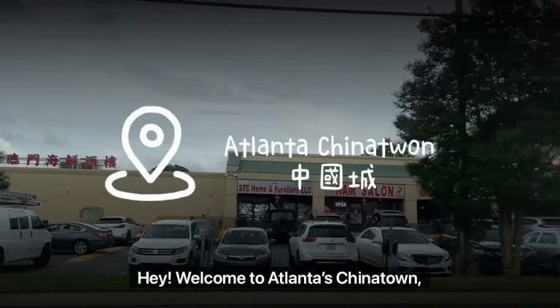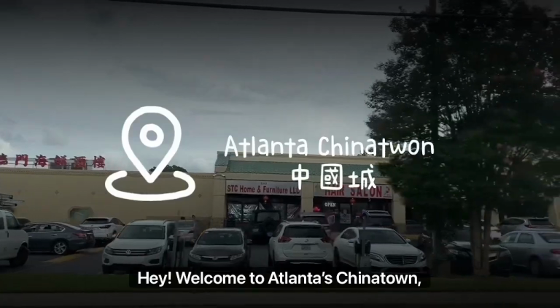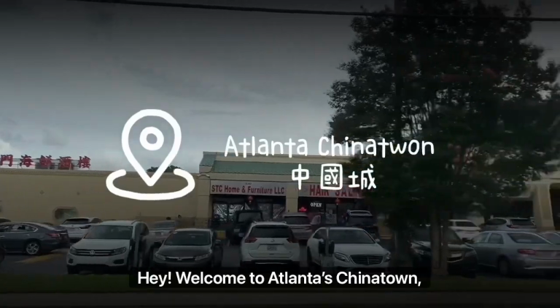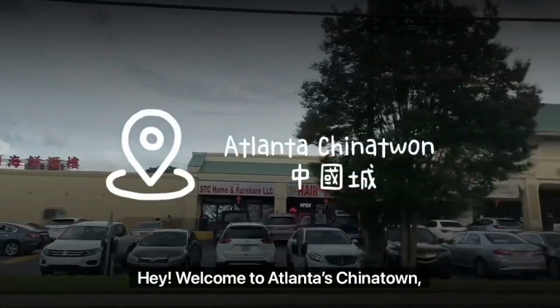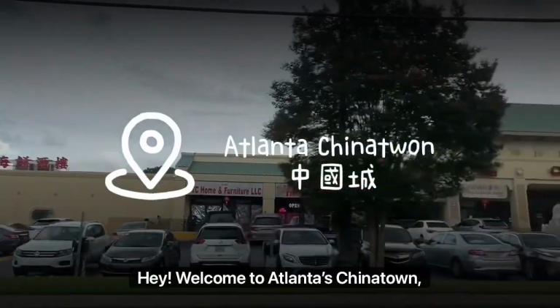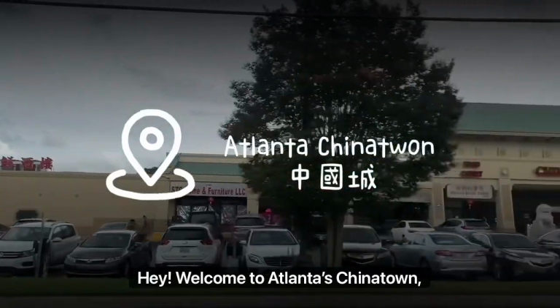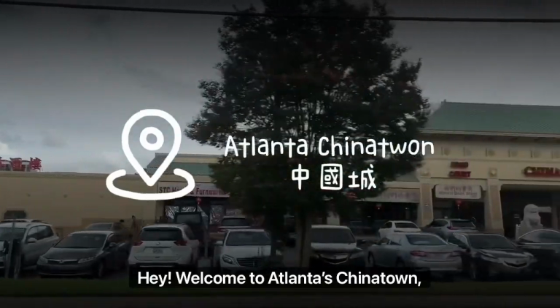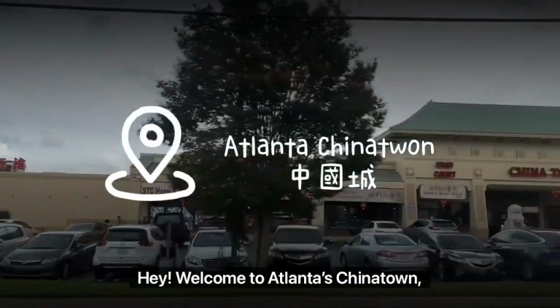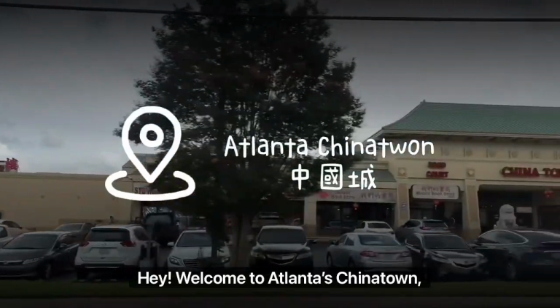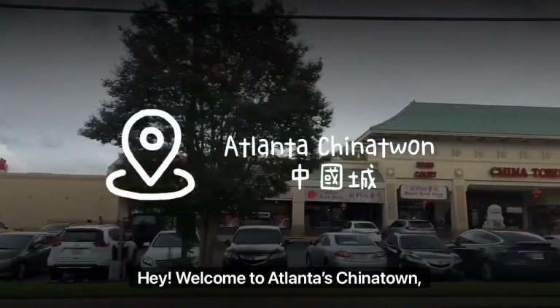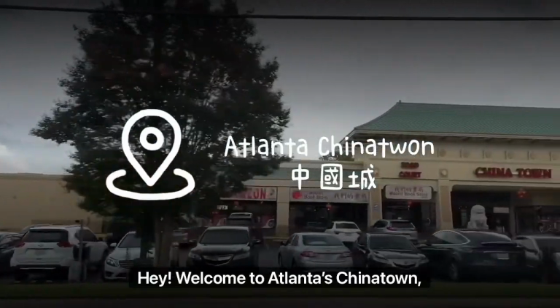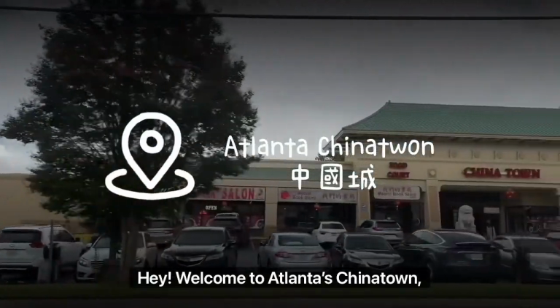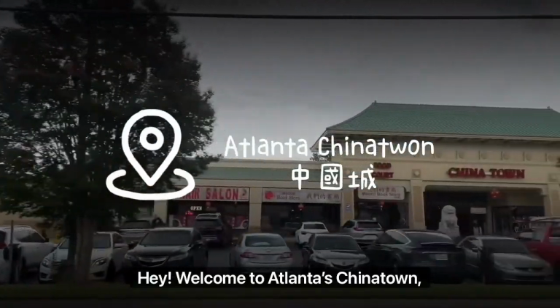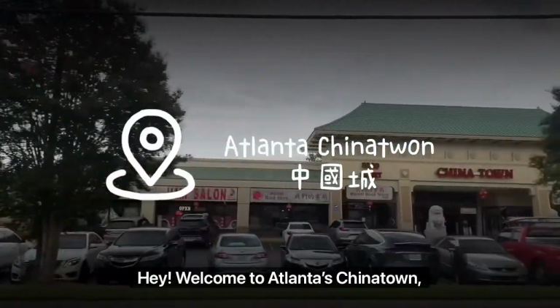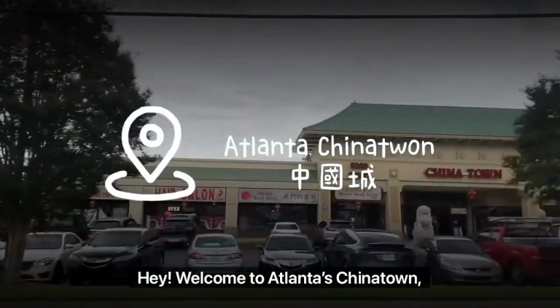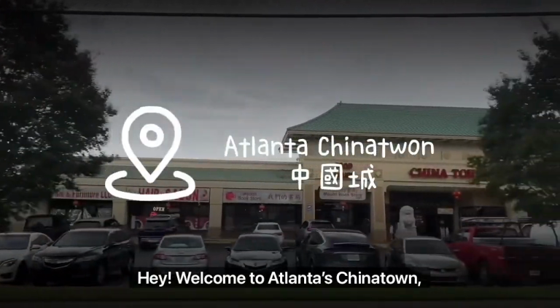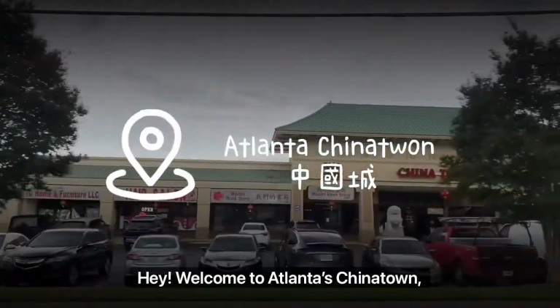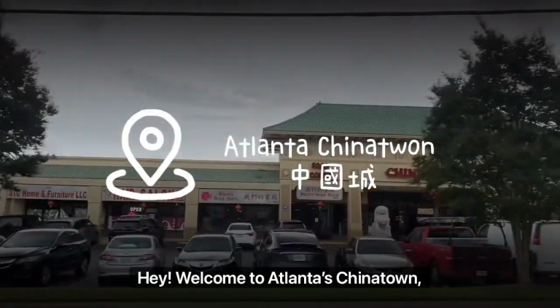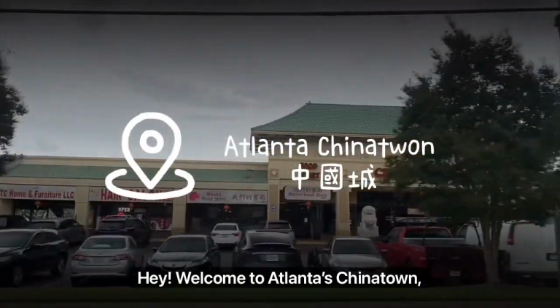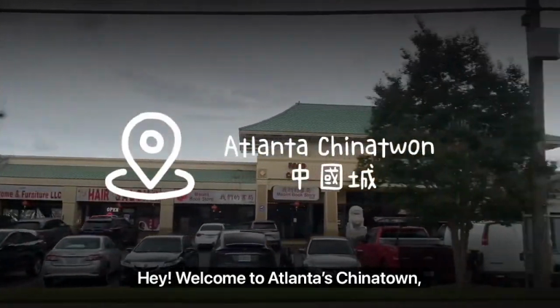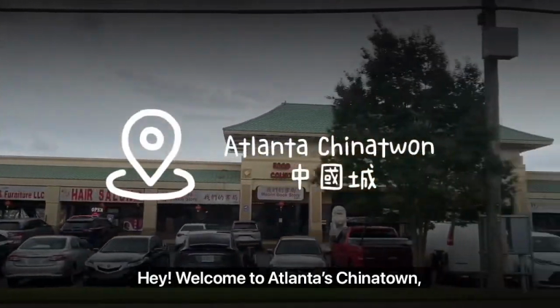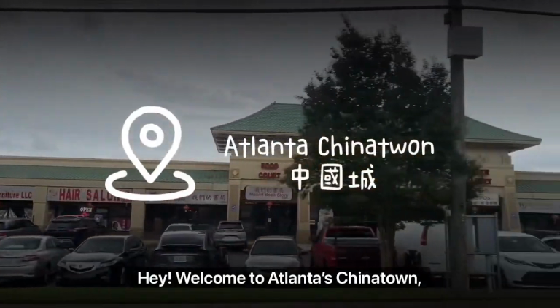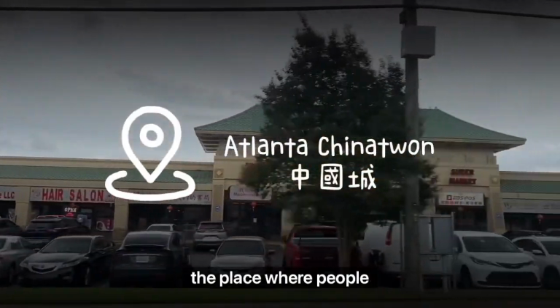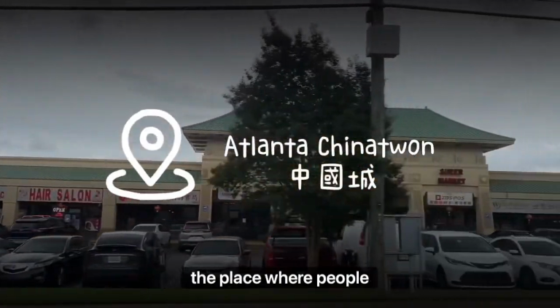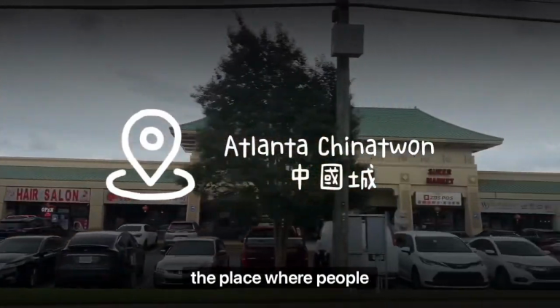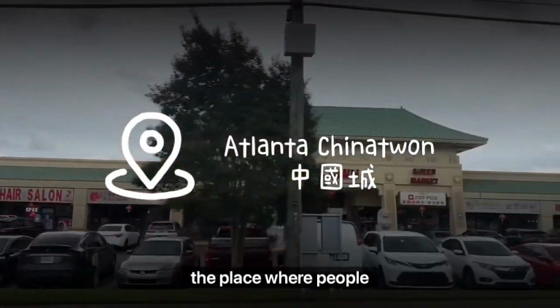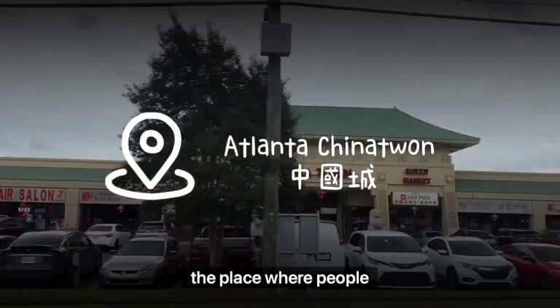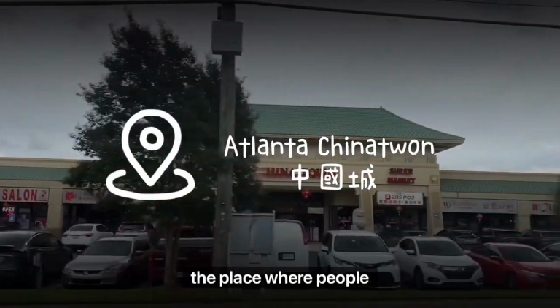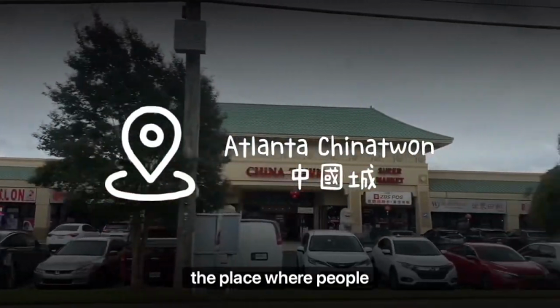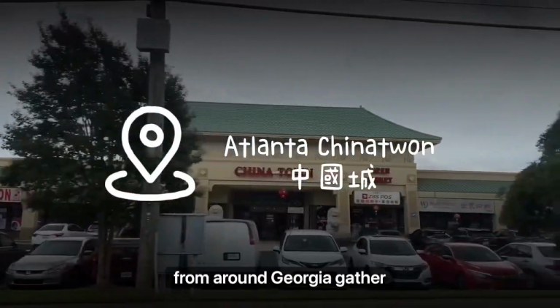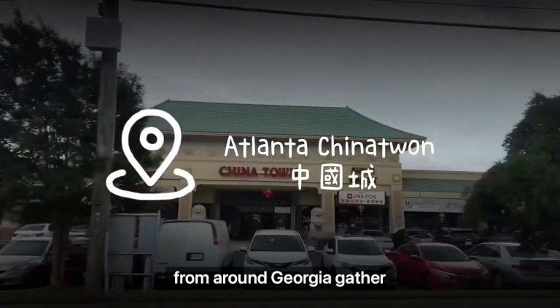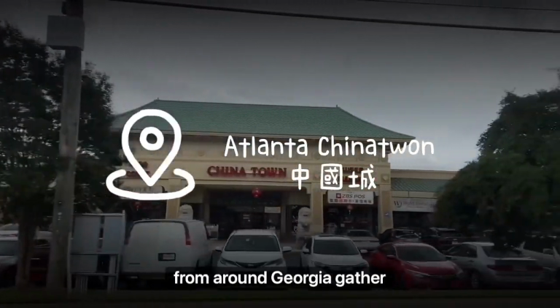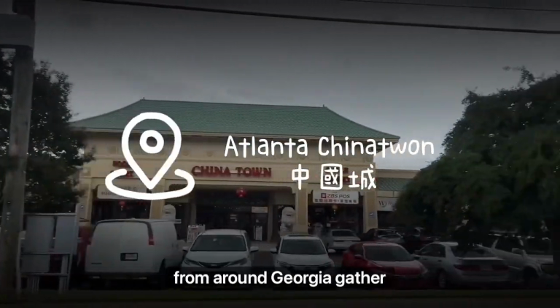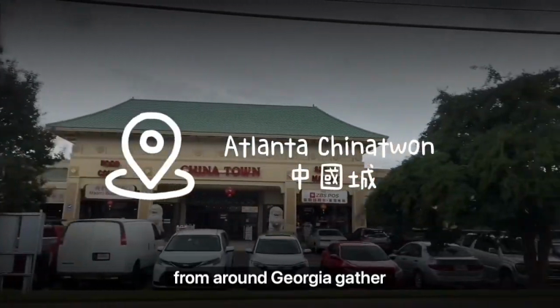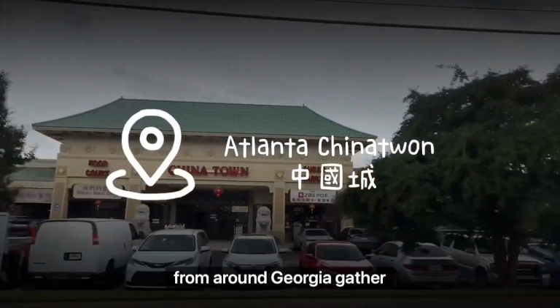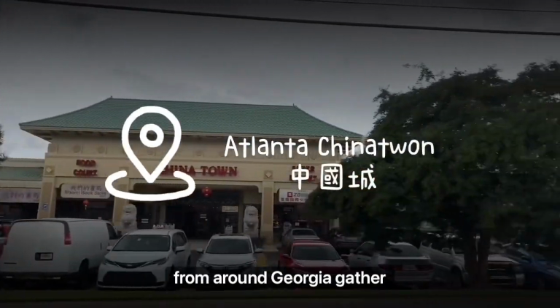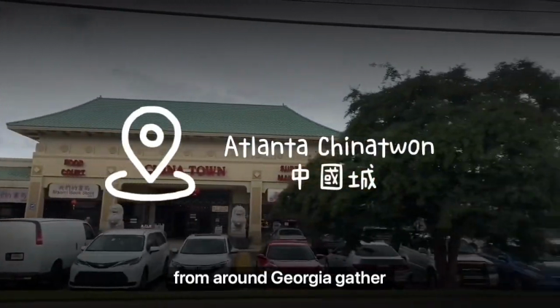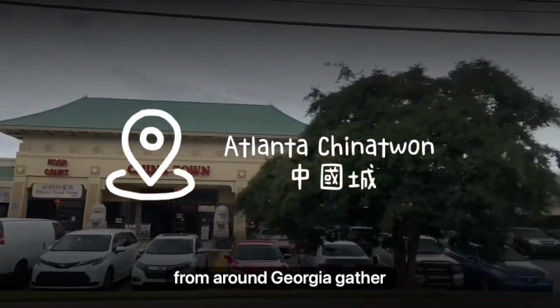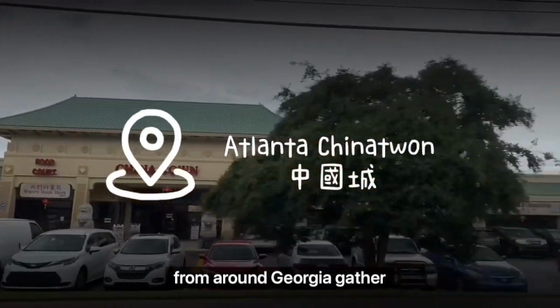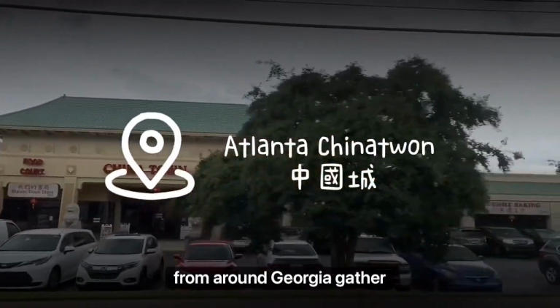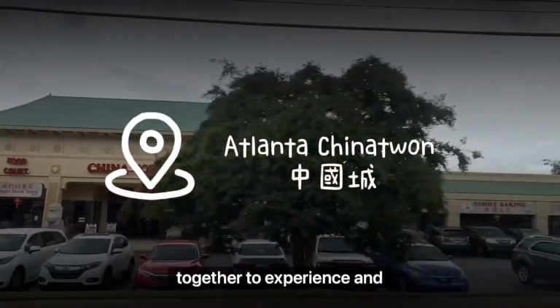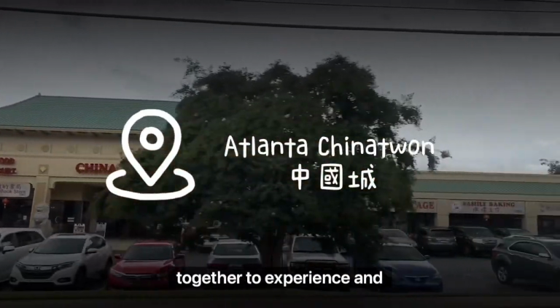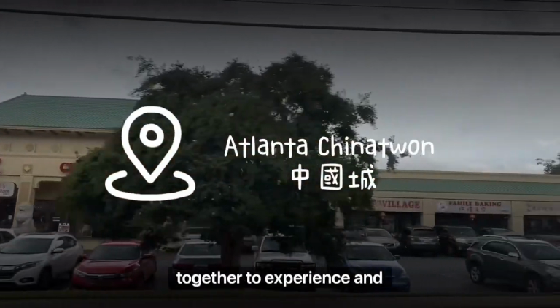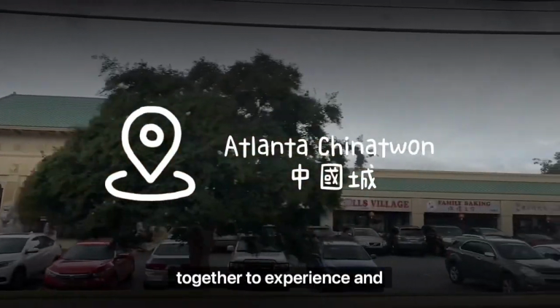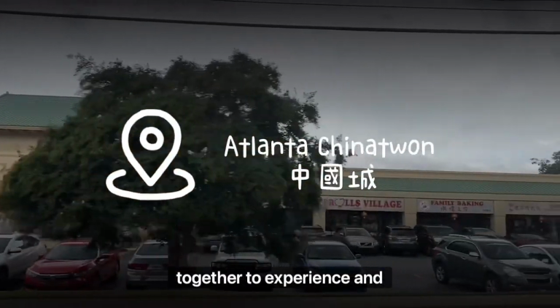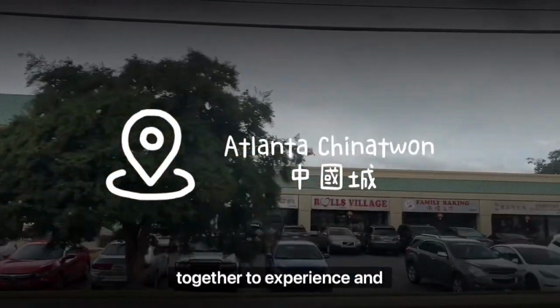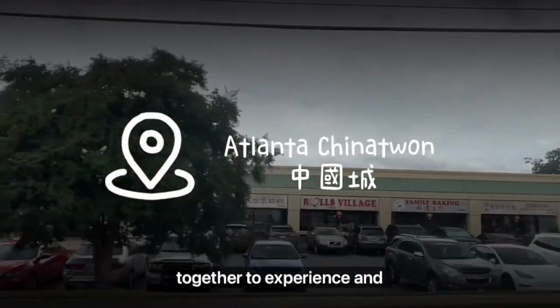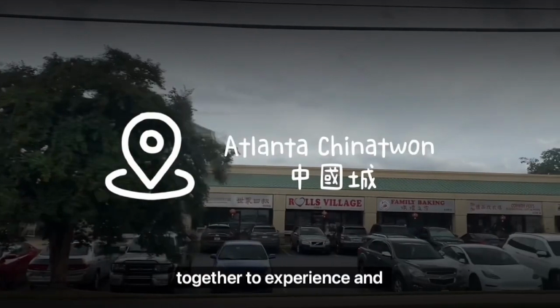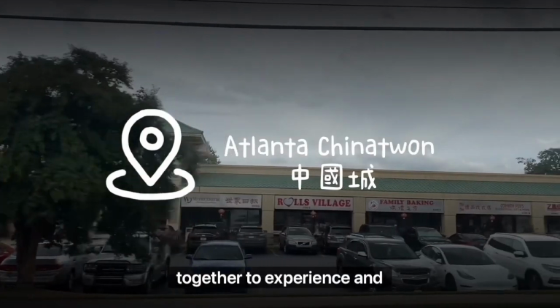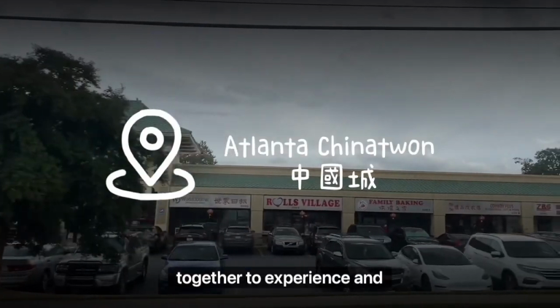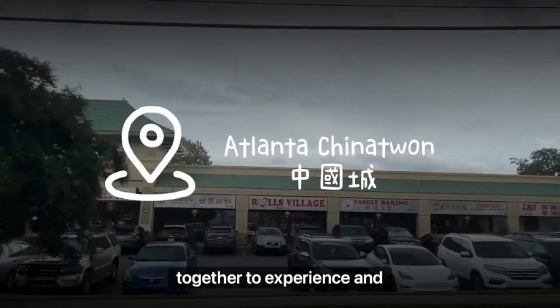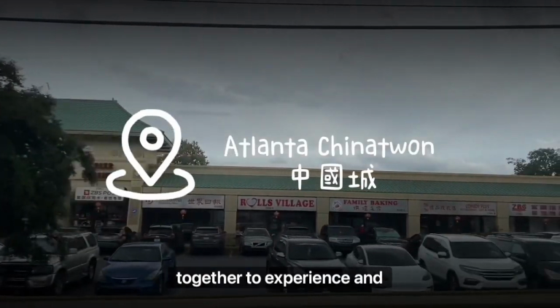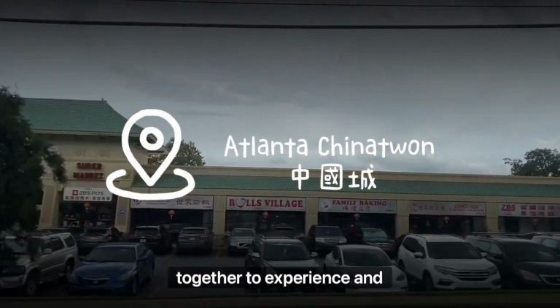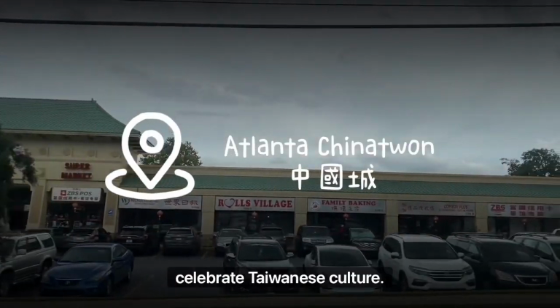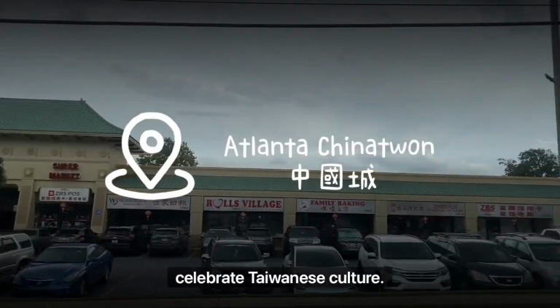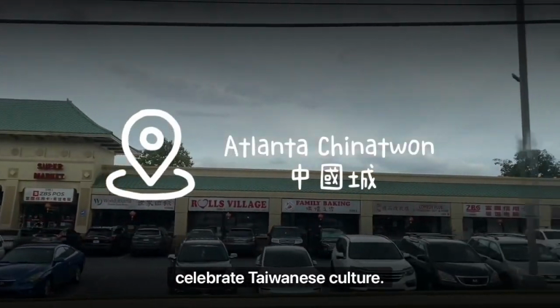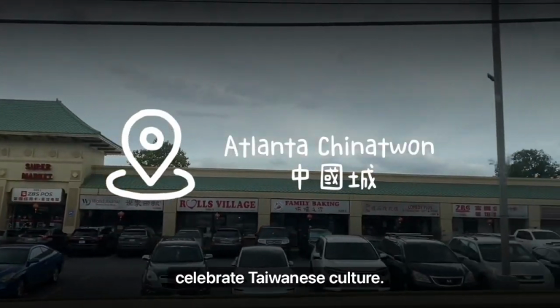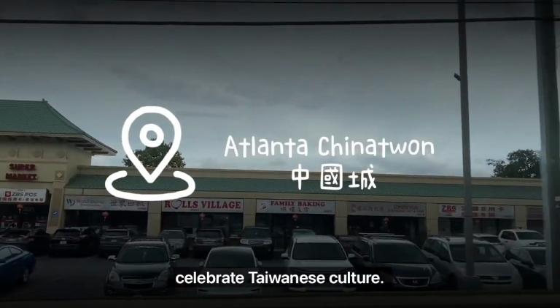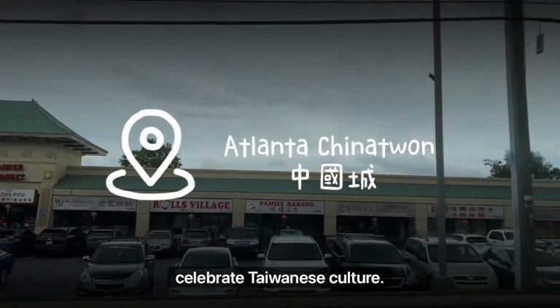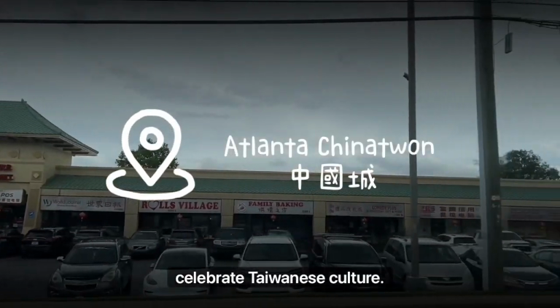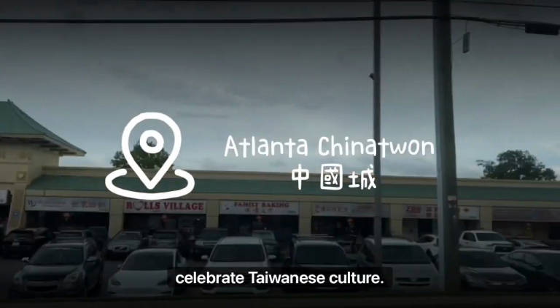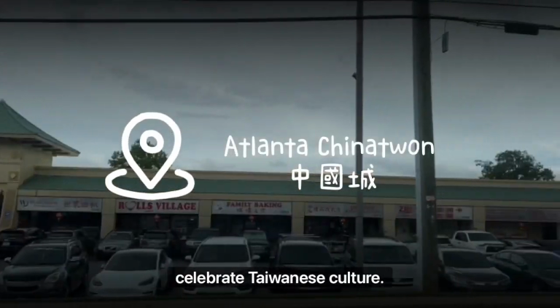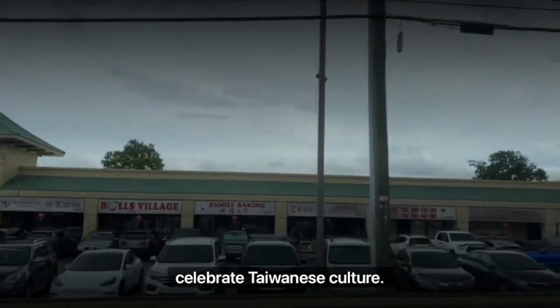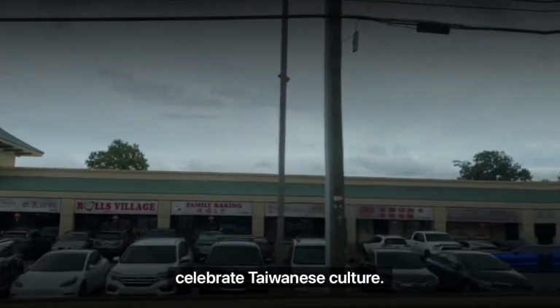Hey! Welcome to Atlanta's Chinatown, the place where people from around Georgia gather together to experience and celebrate Taiwanese culture.